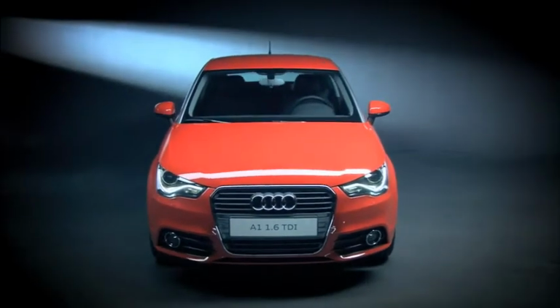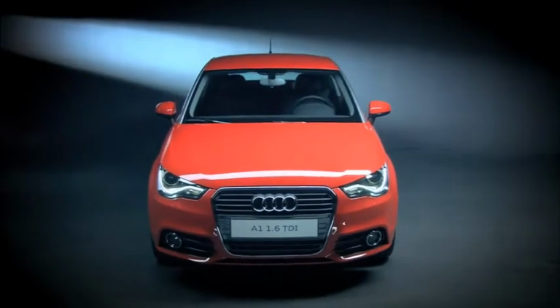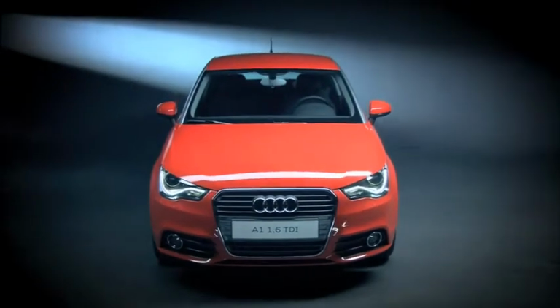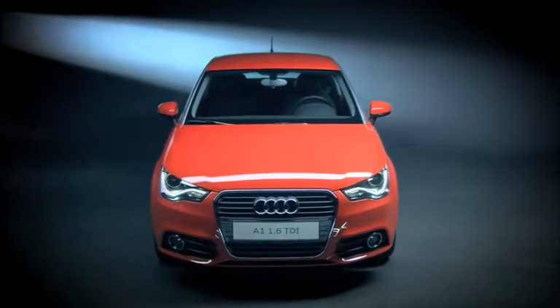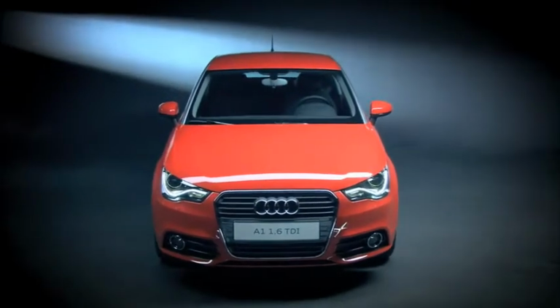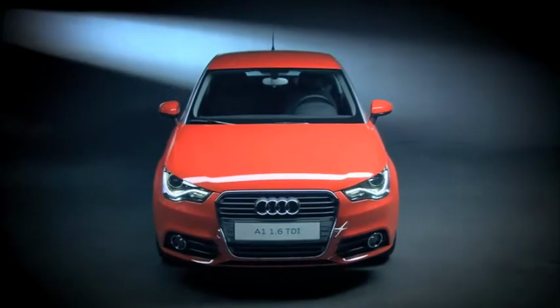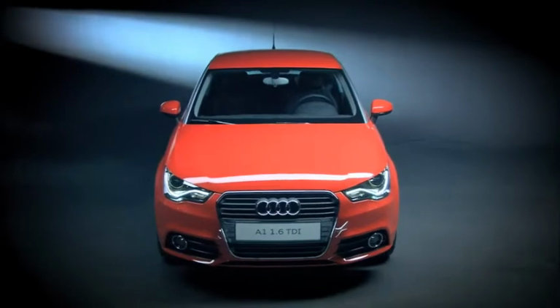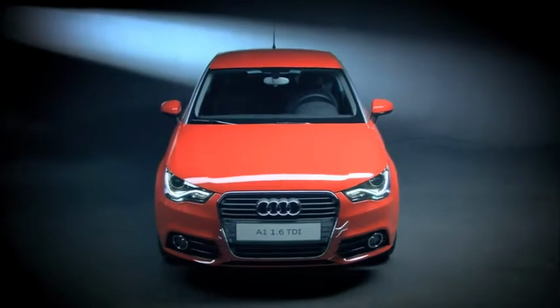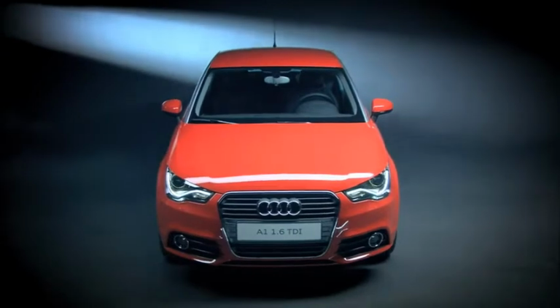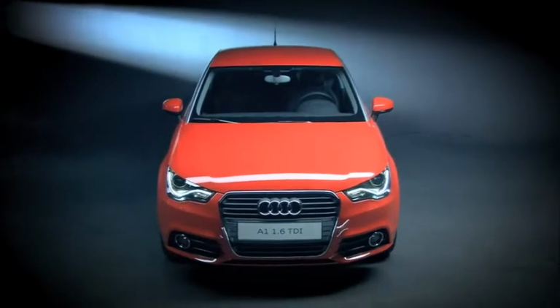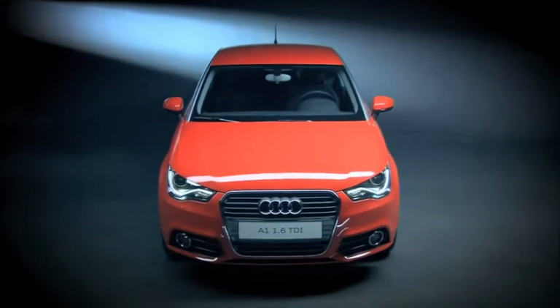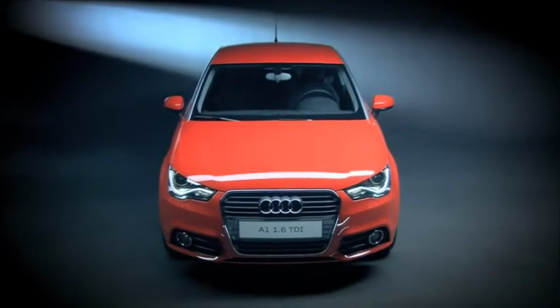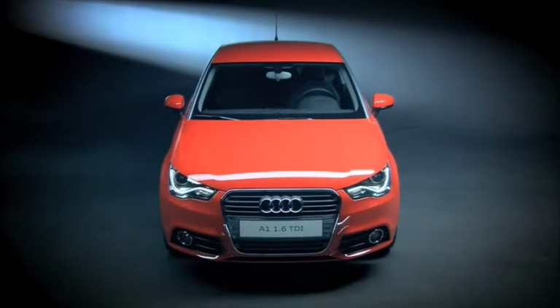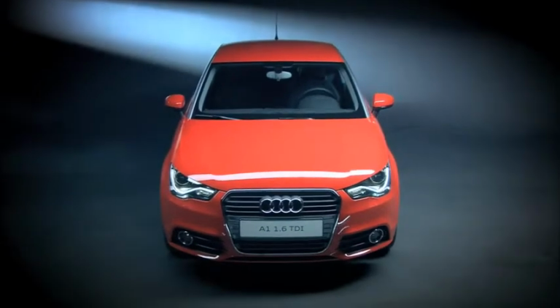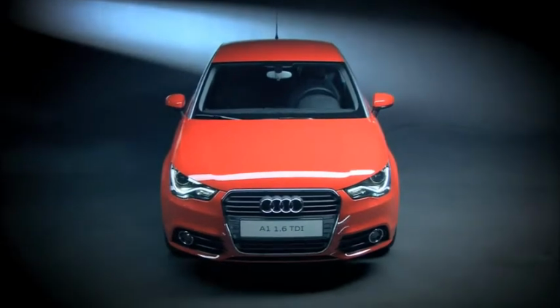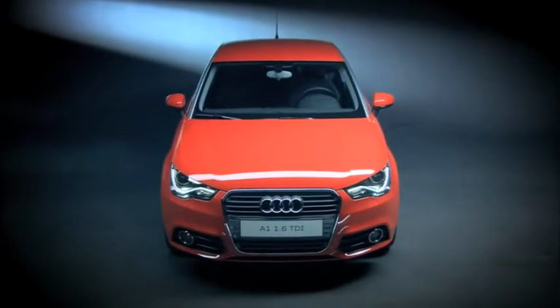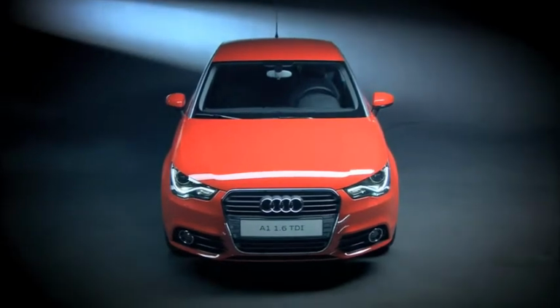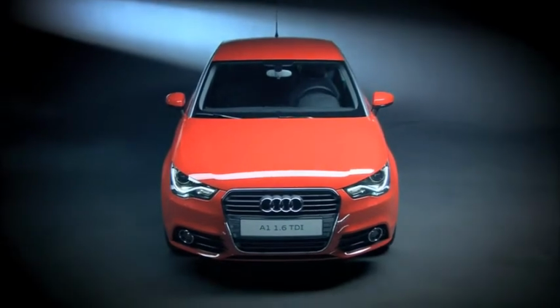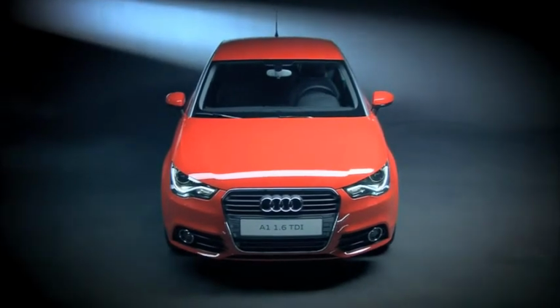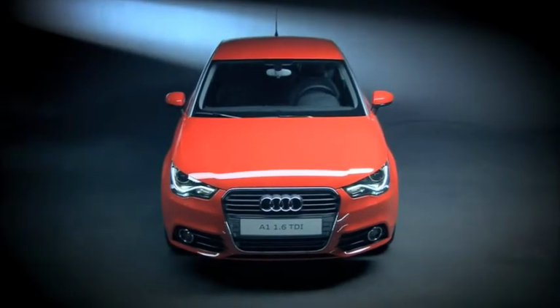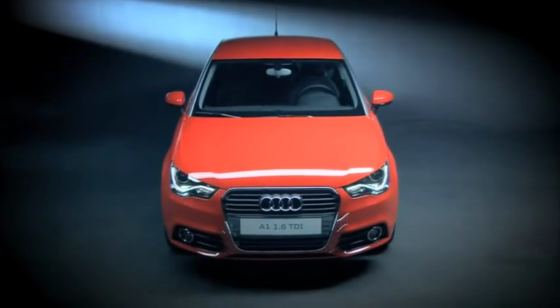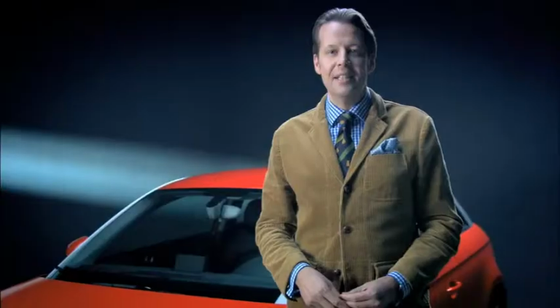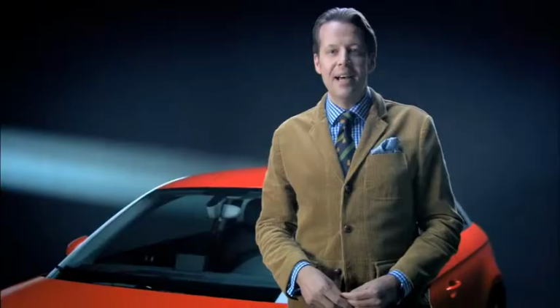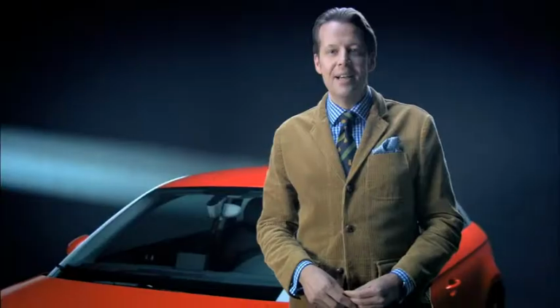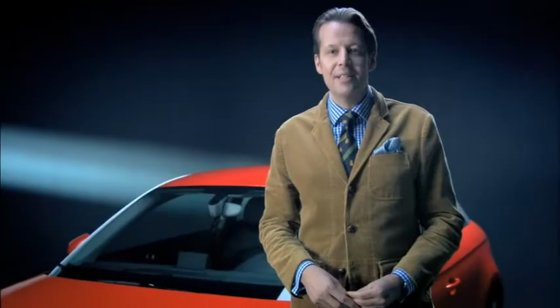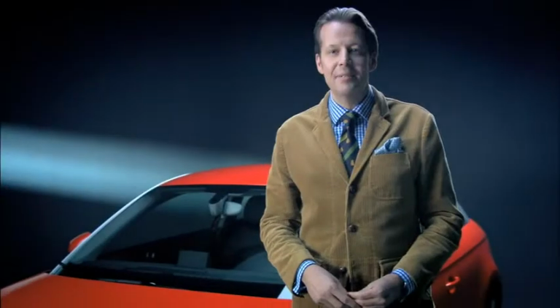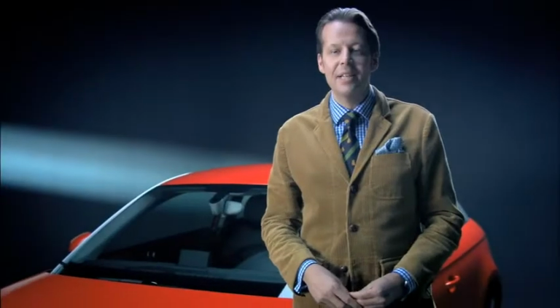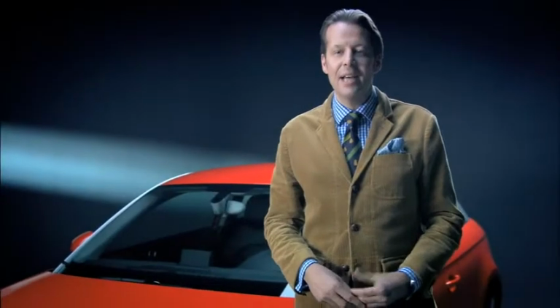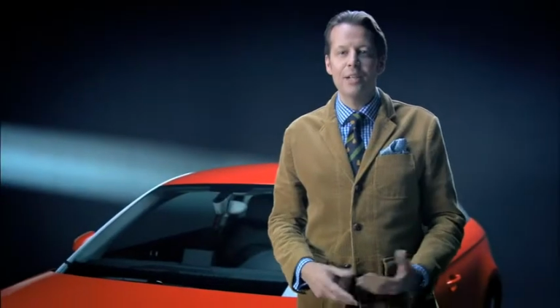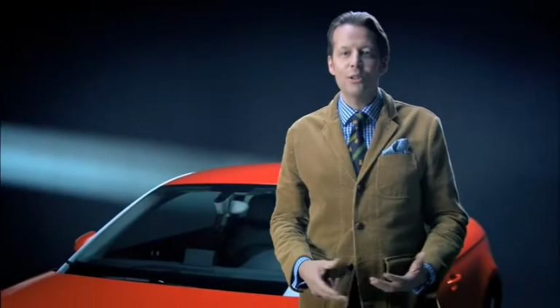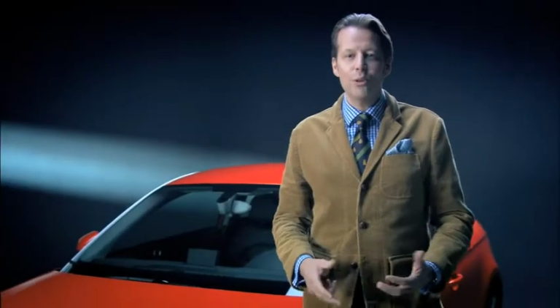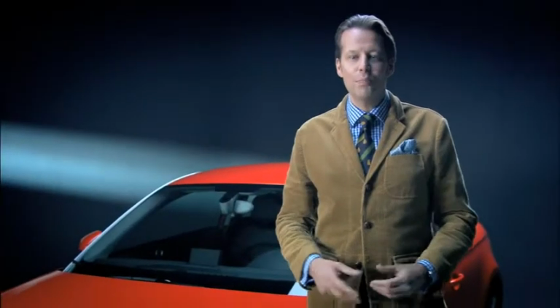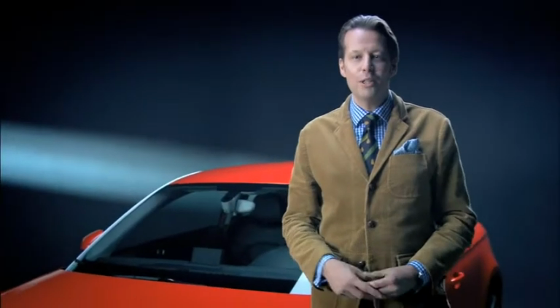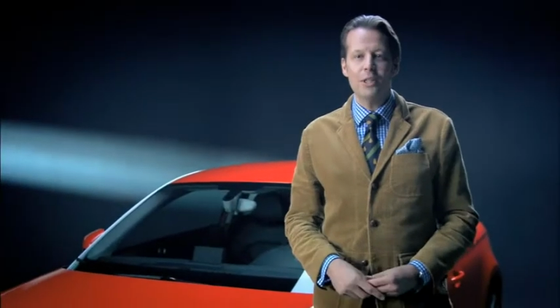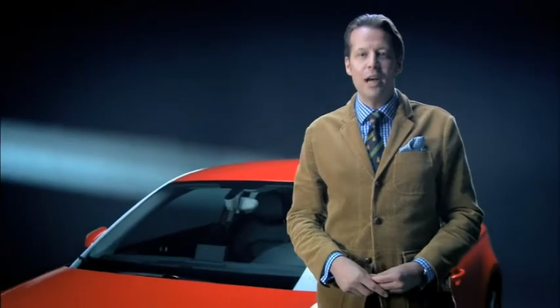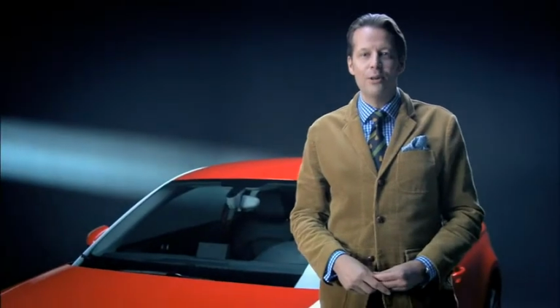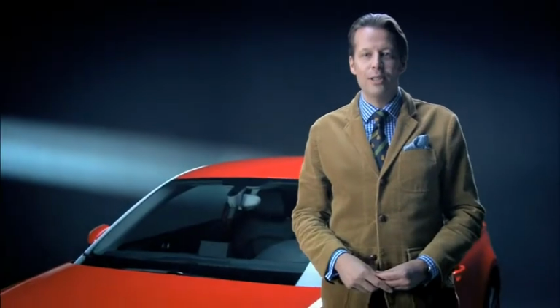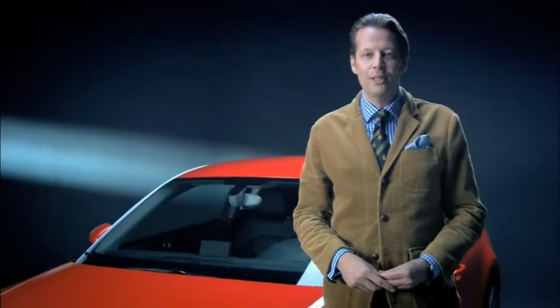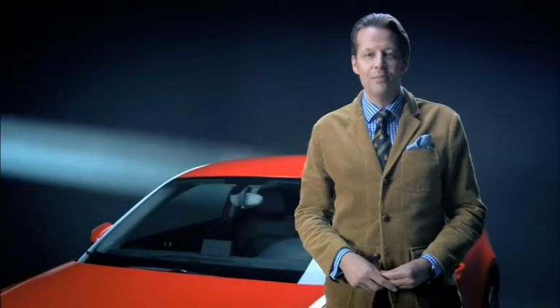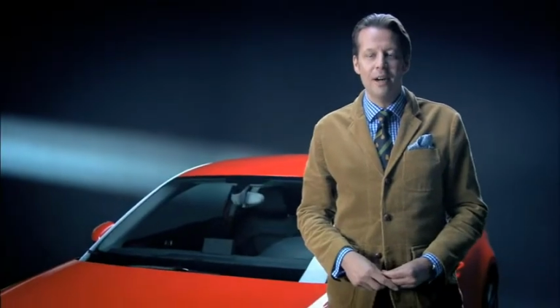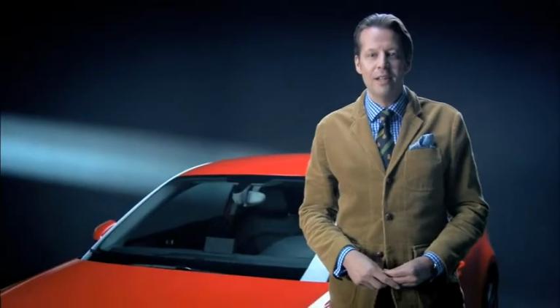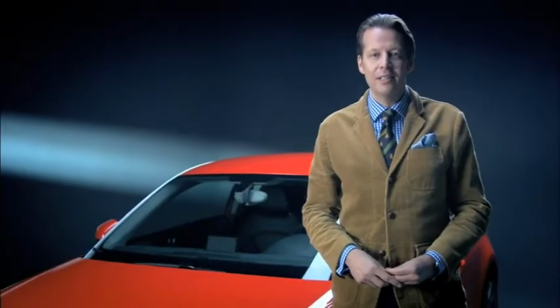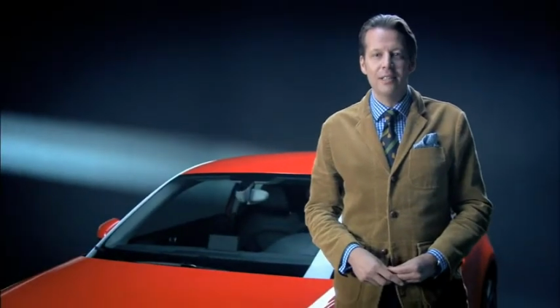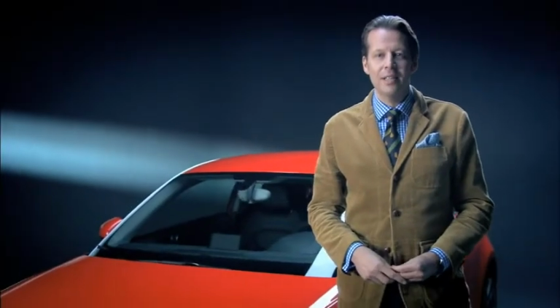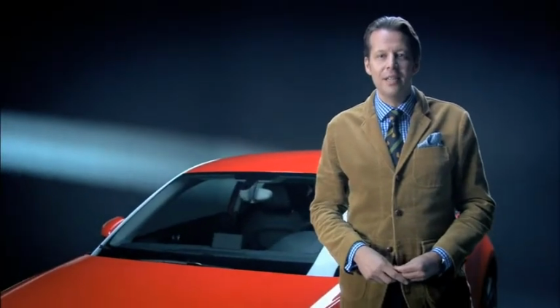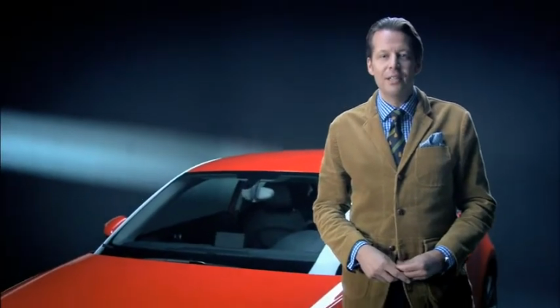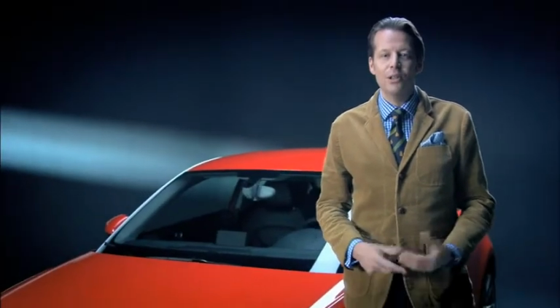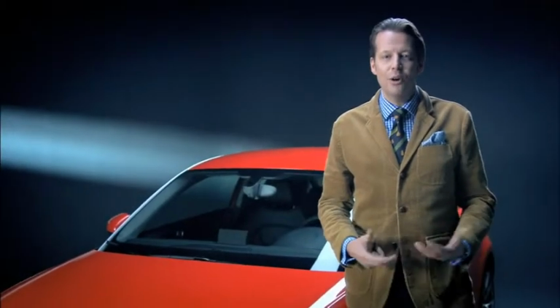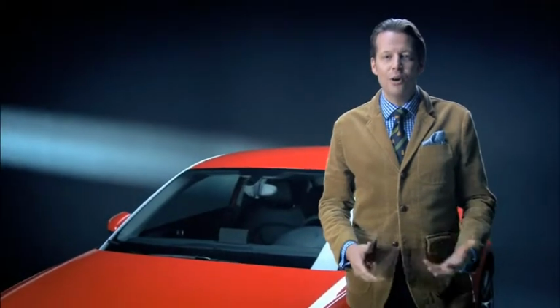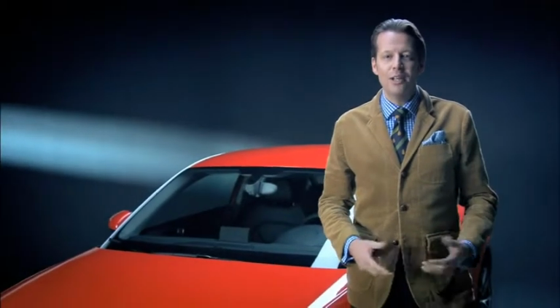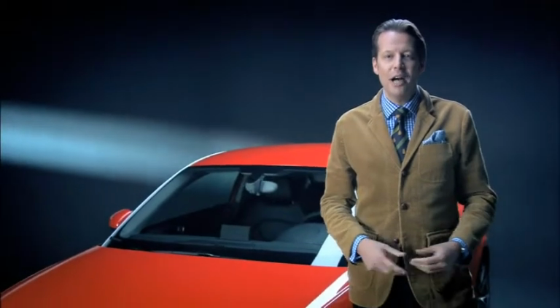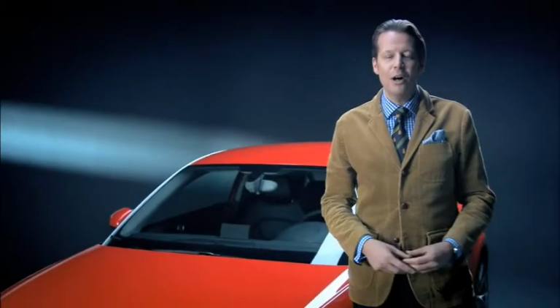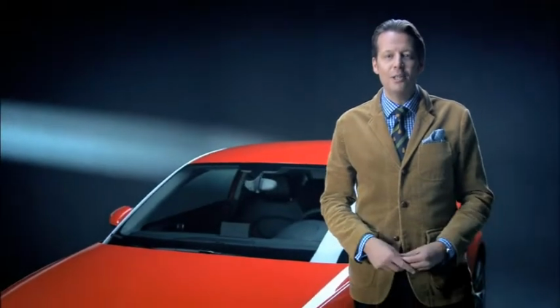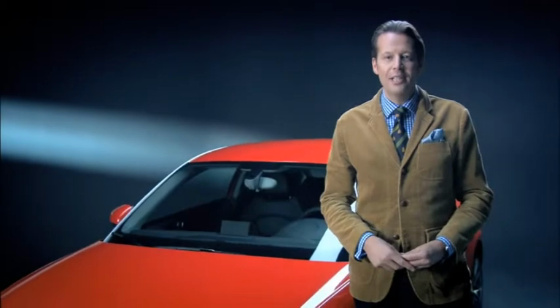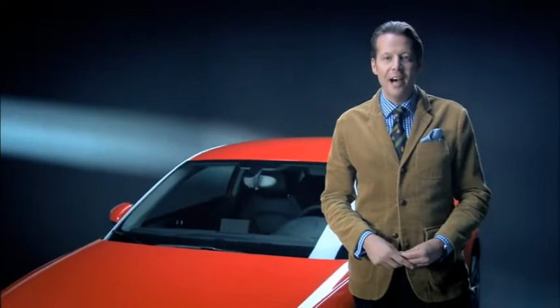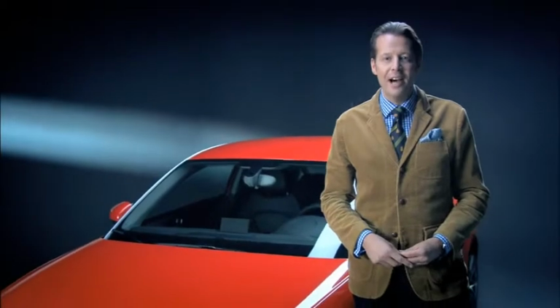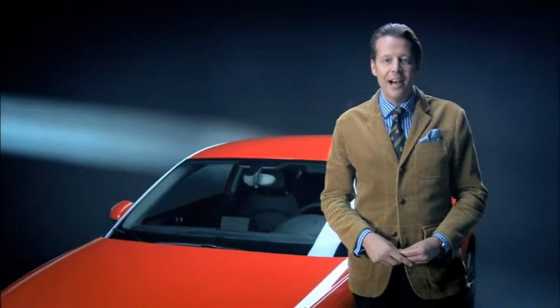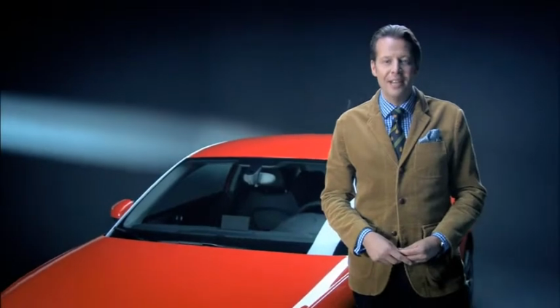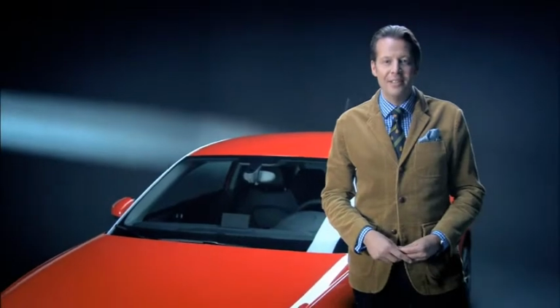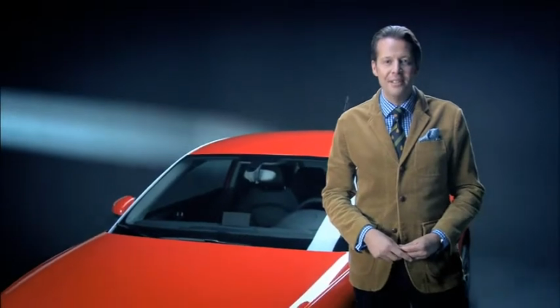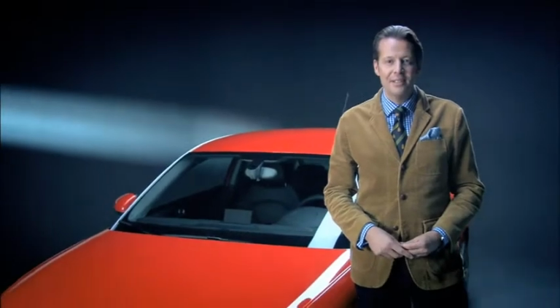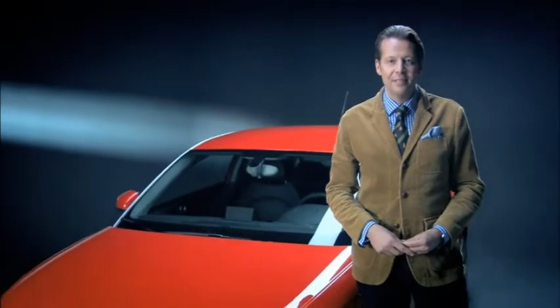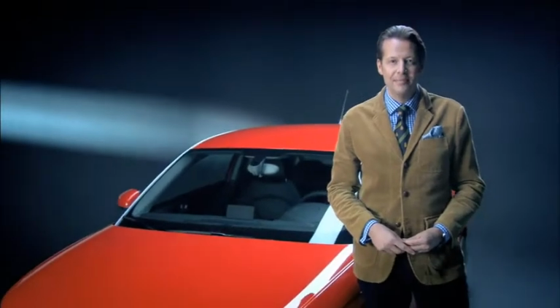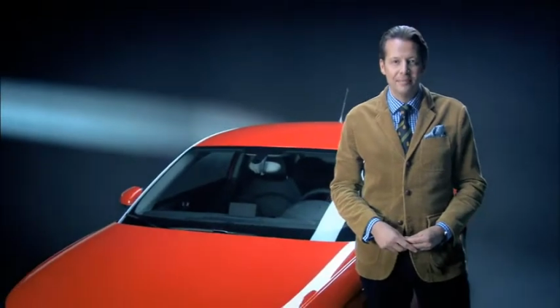The team has once again succeeded in moulding all of these details into a typical Audi — the new Audi A1.